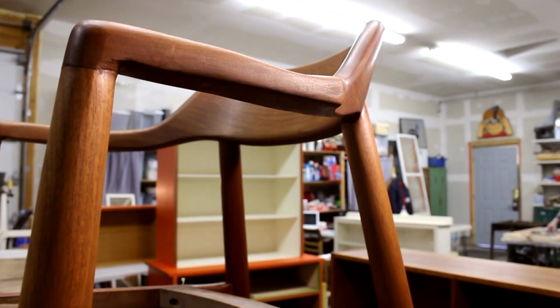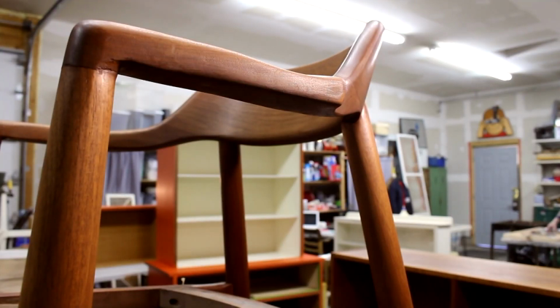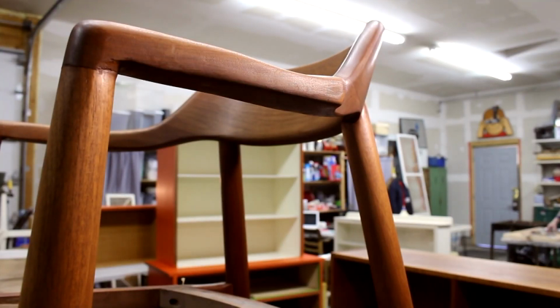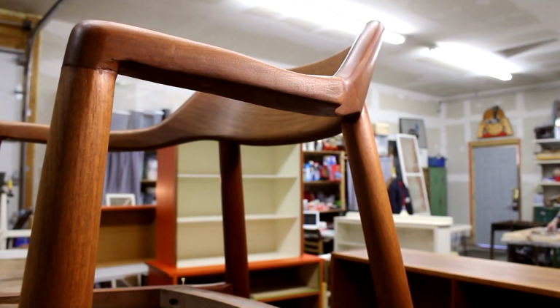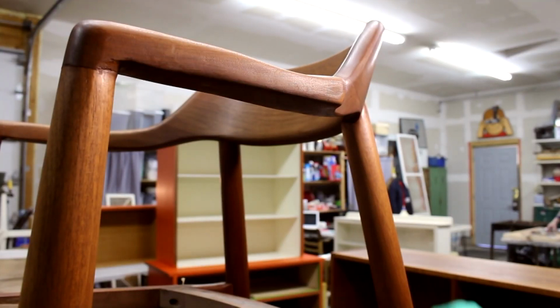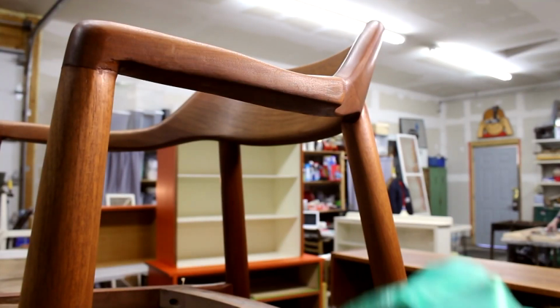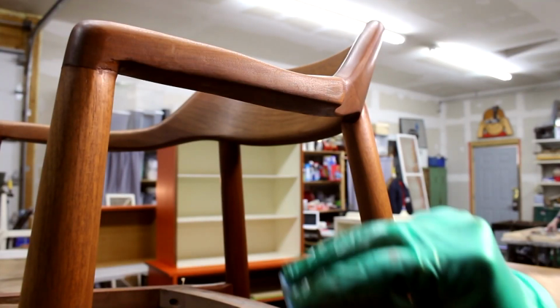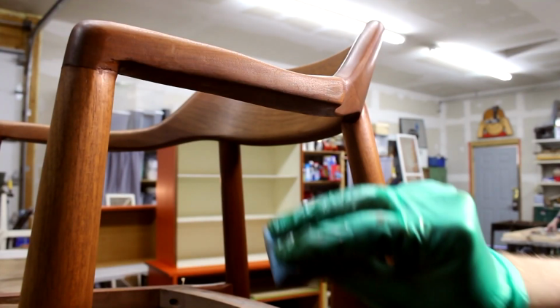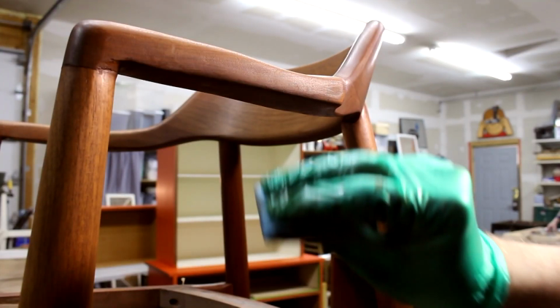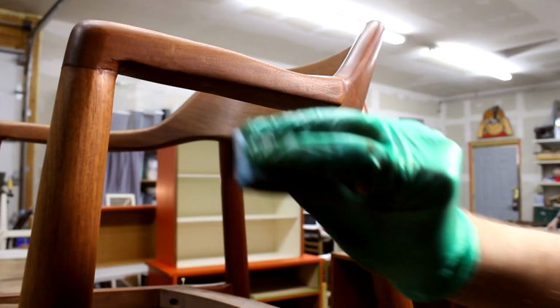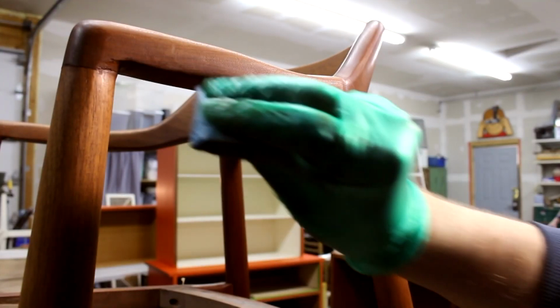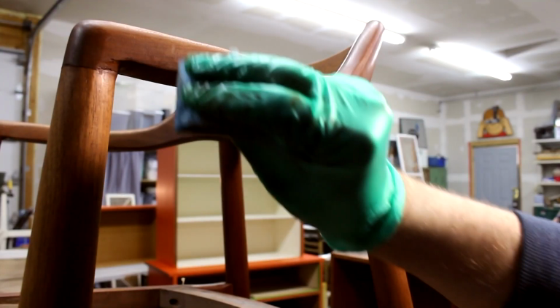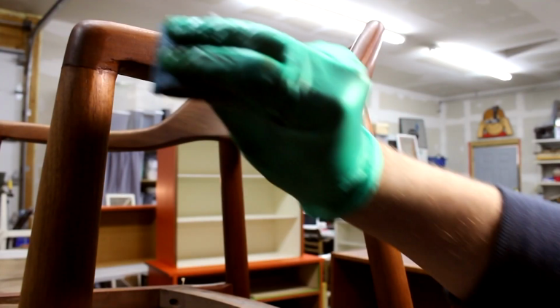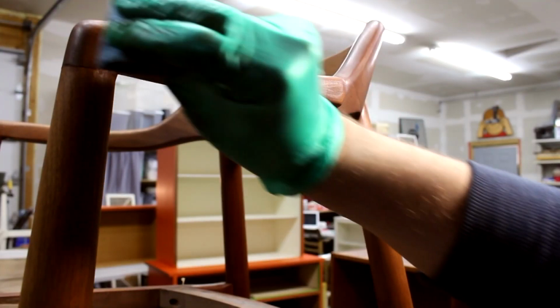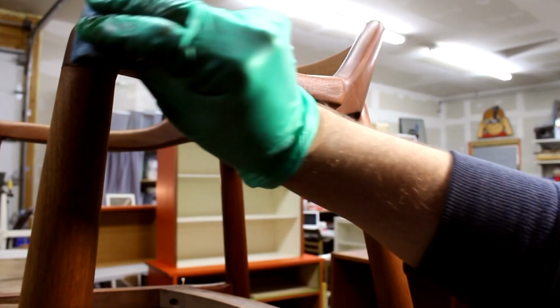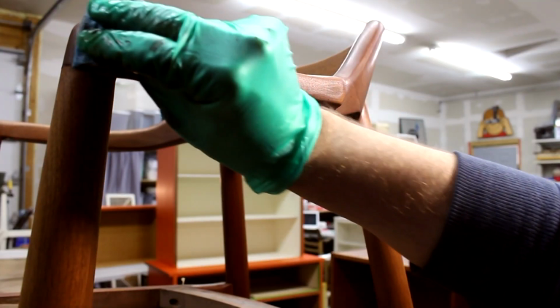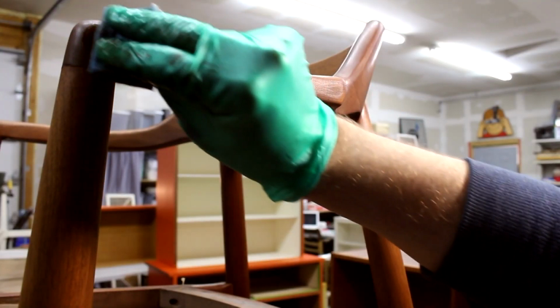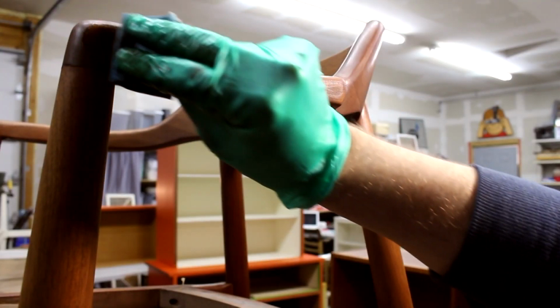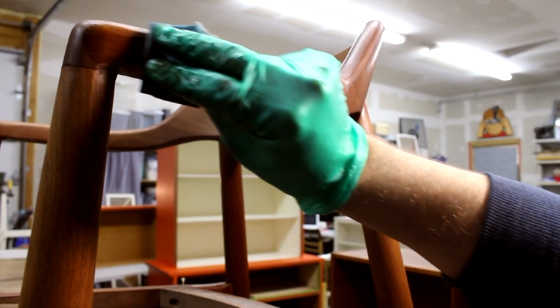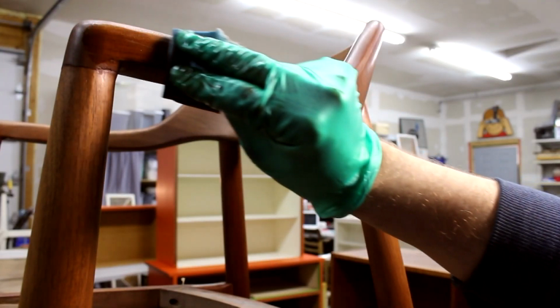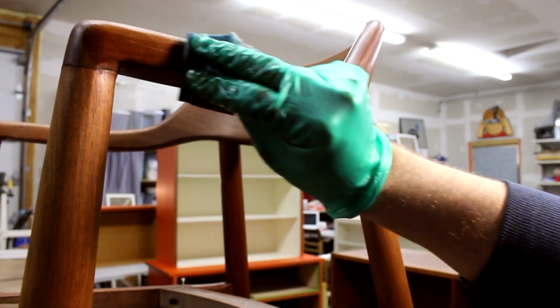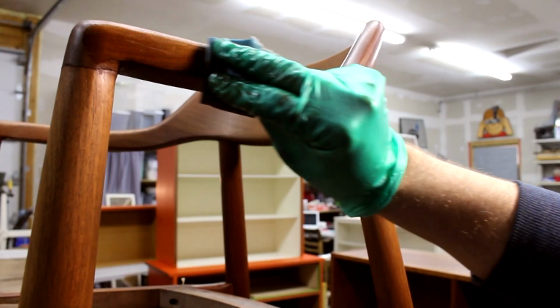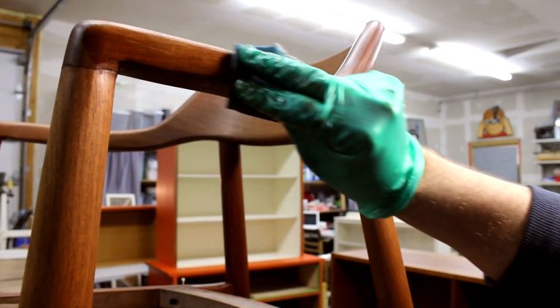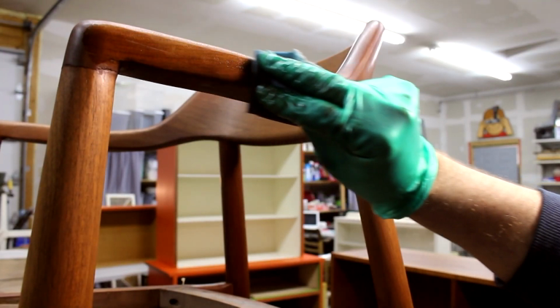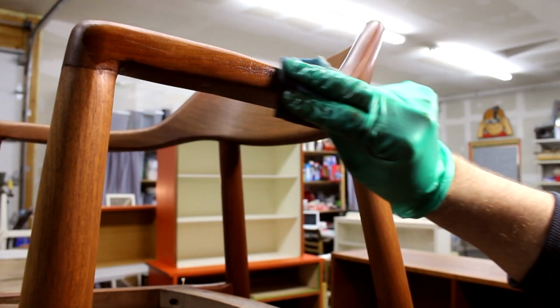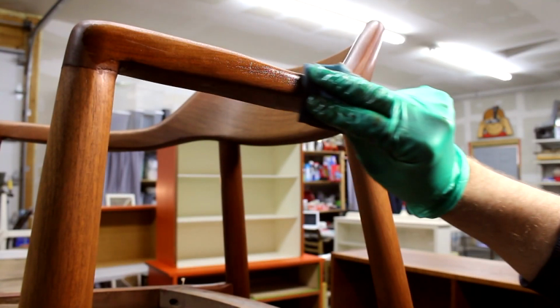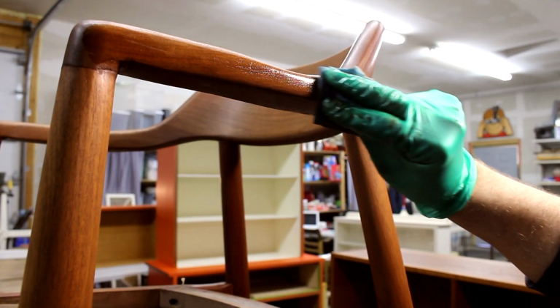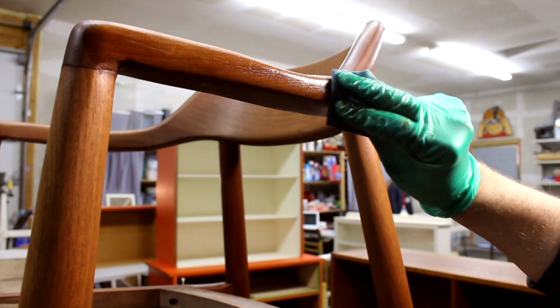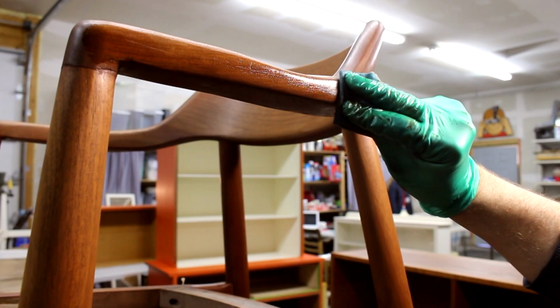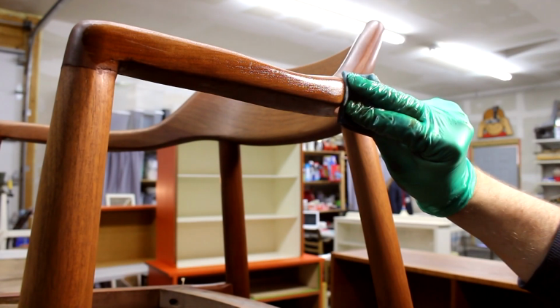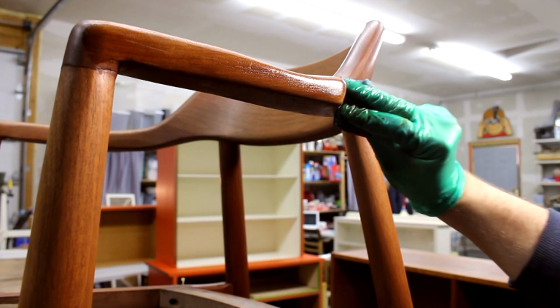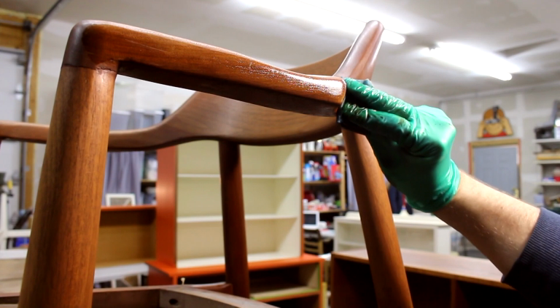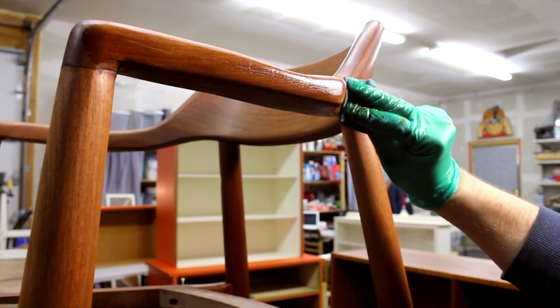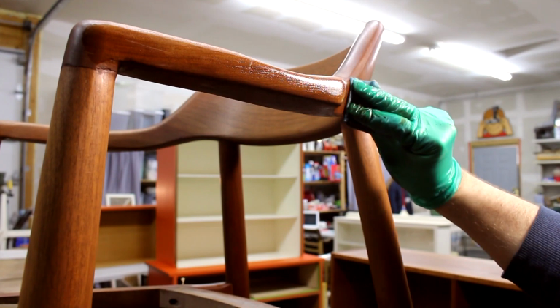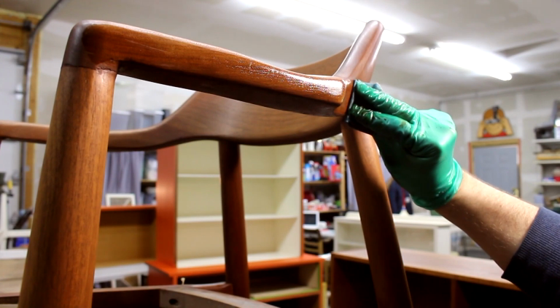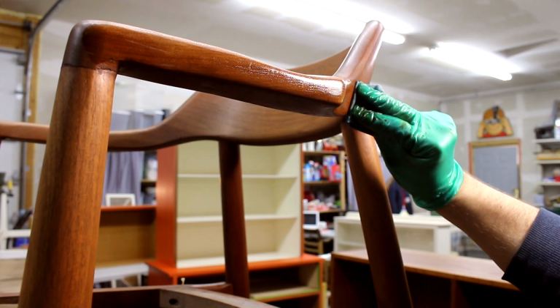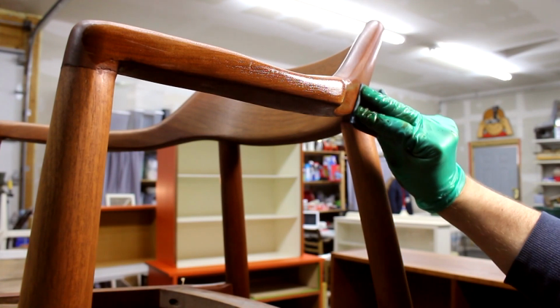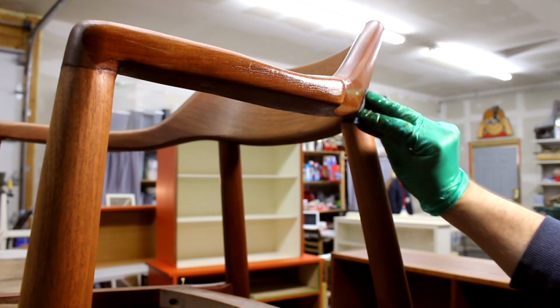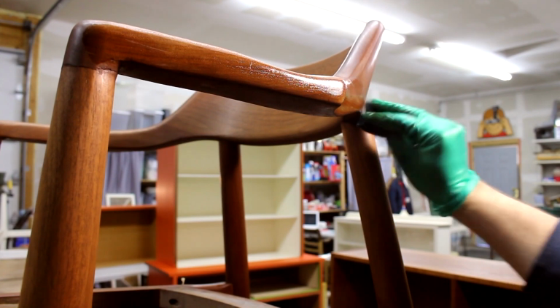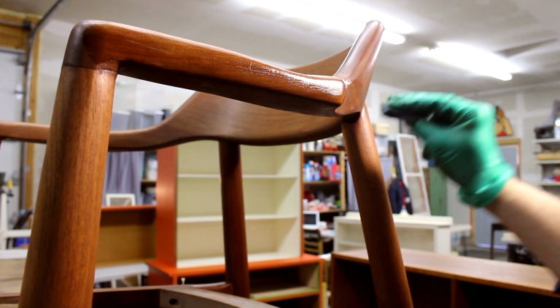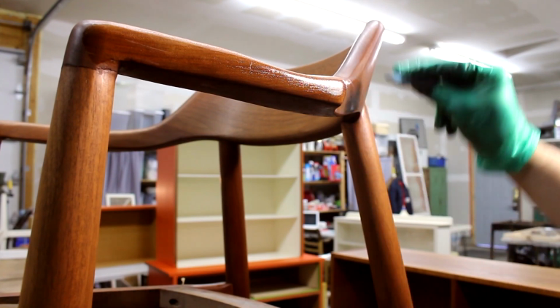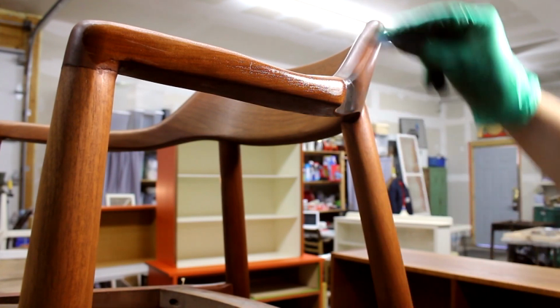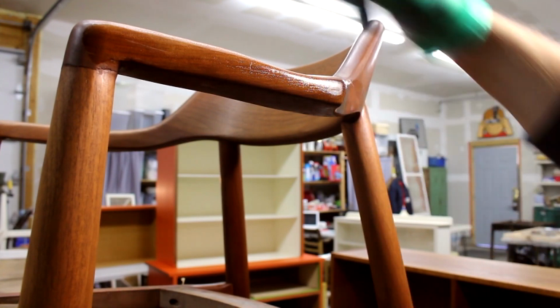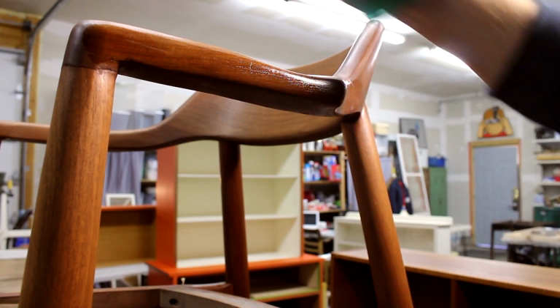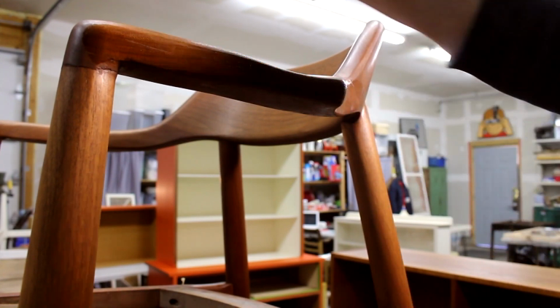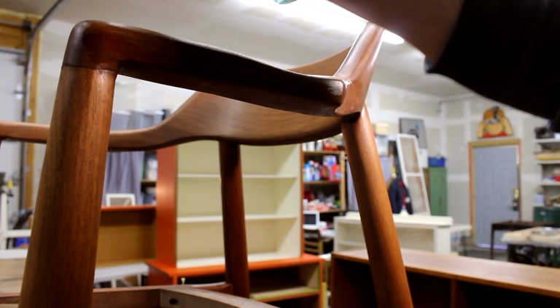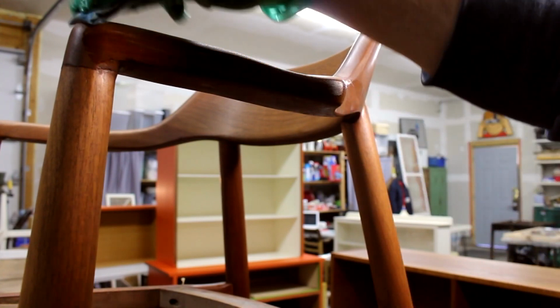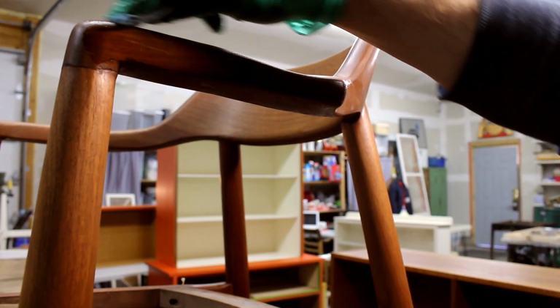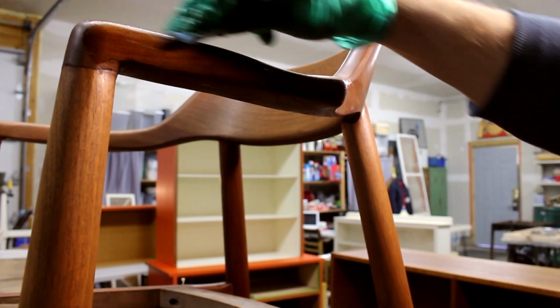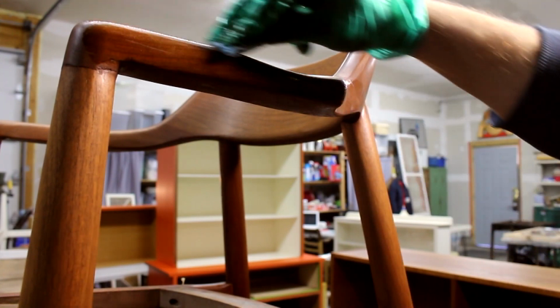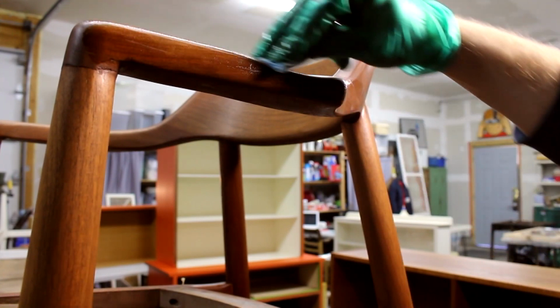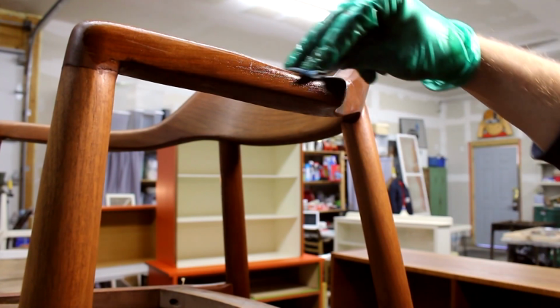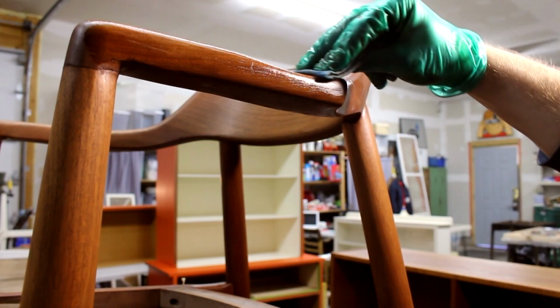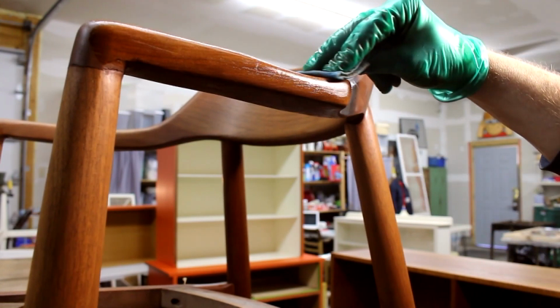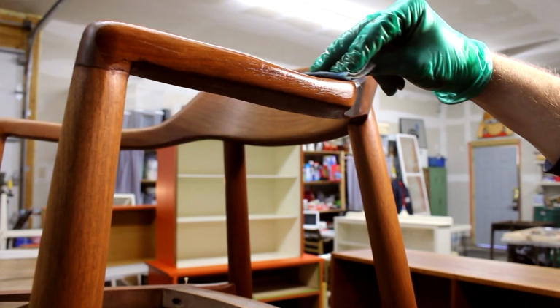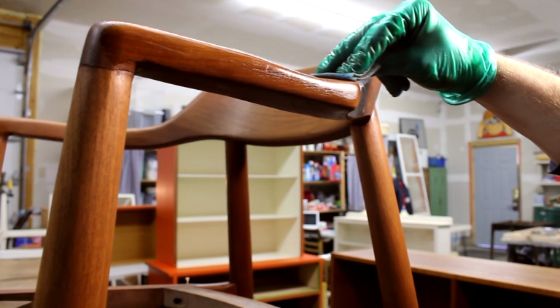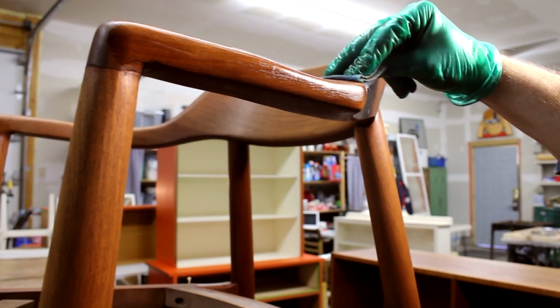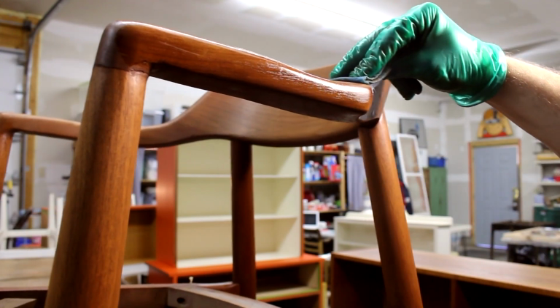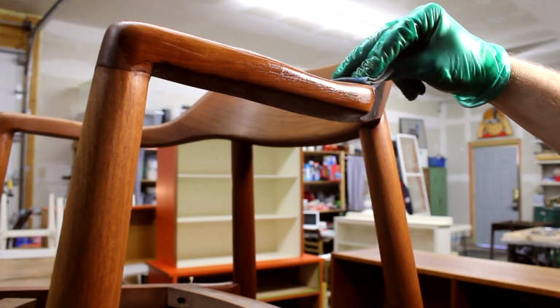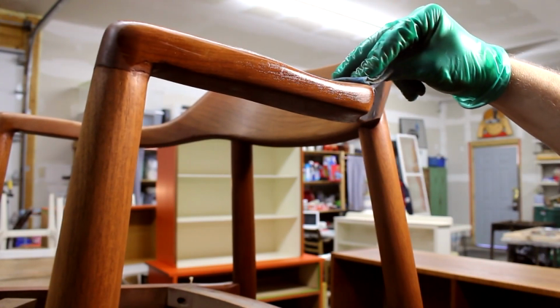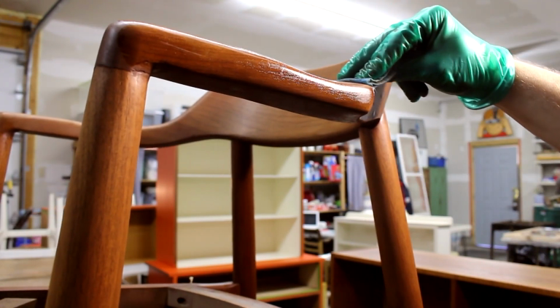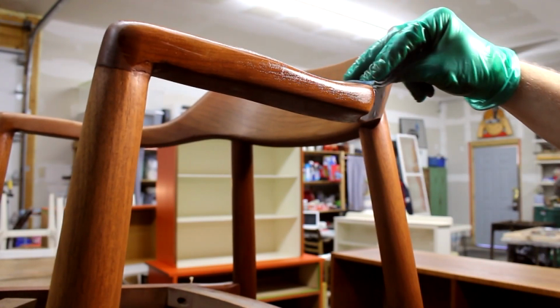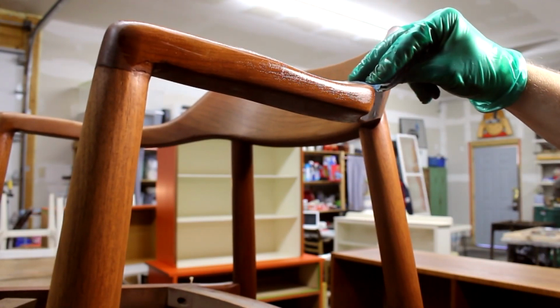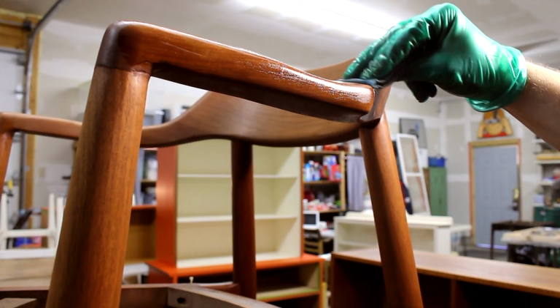Once the stain was dry, I applied the top coat, which is Minwax Wipe-On Polyurethane in Satin.